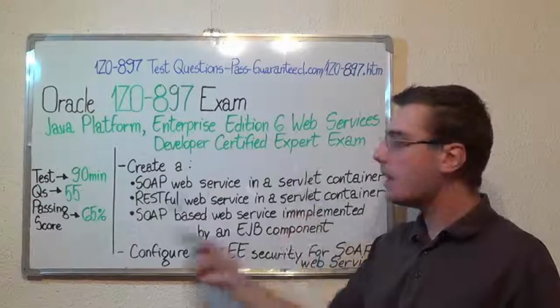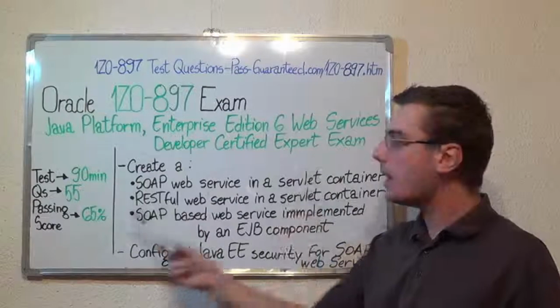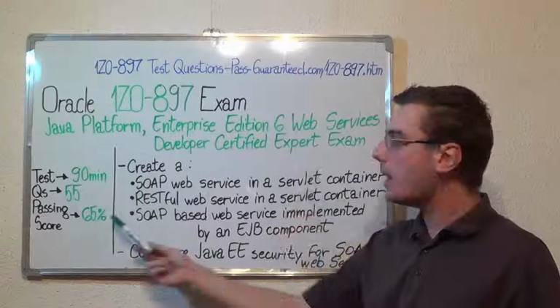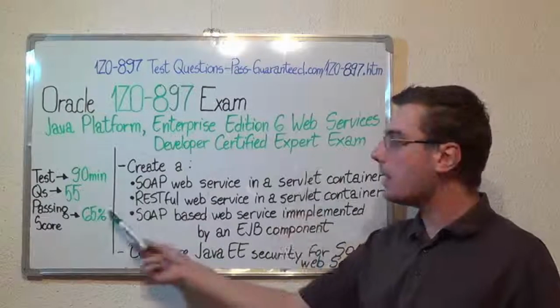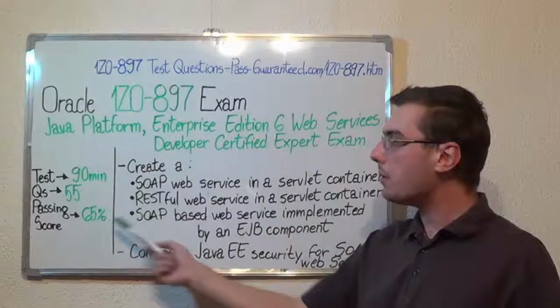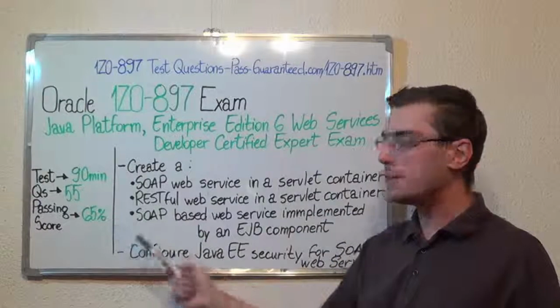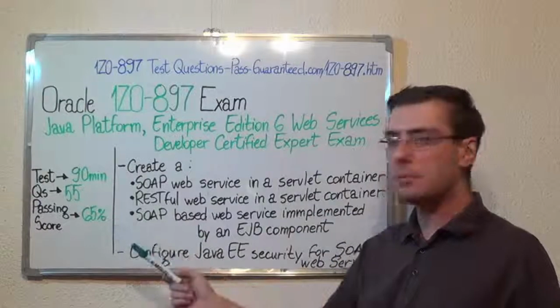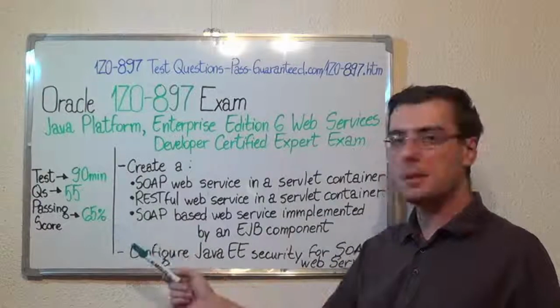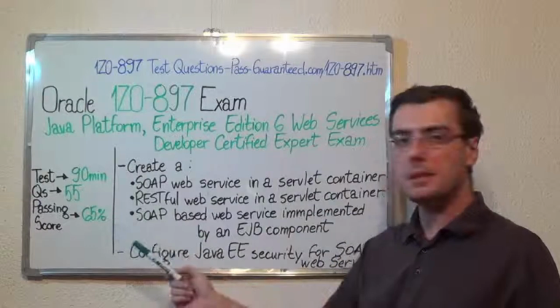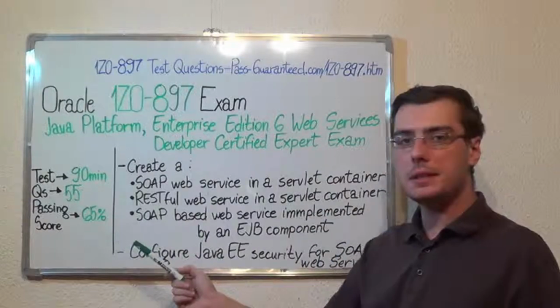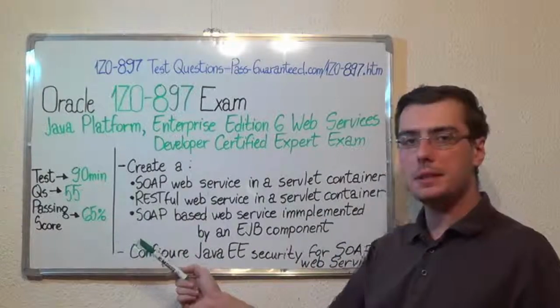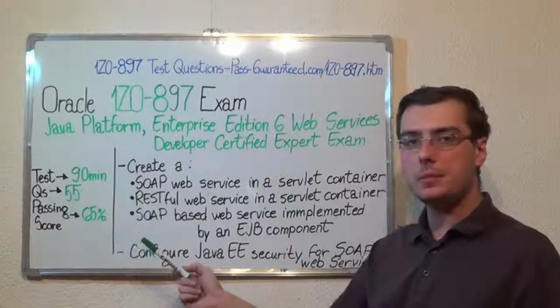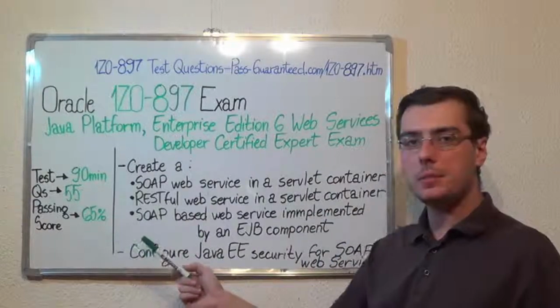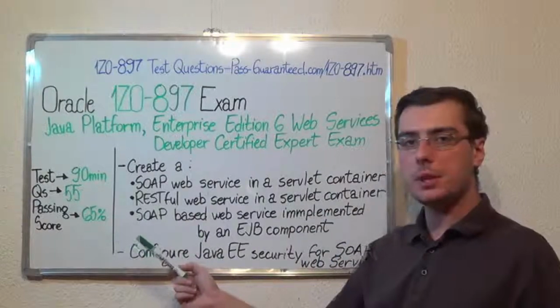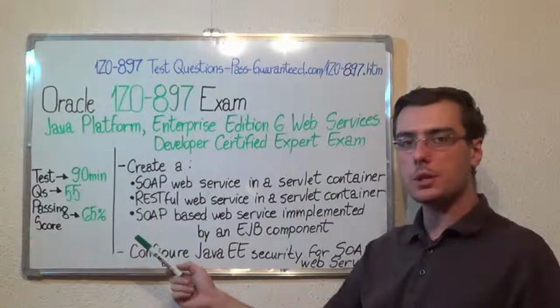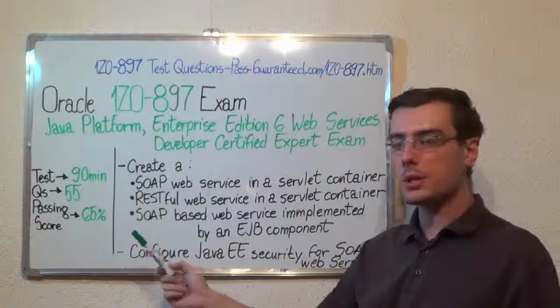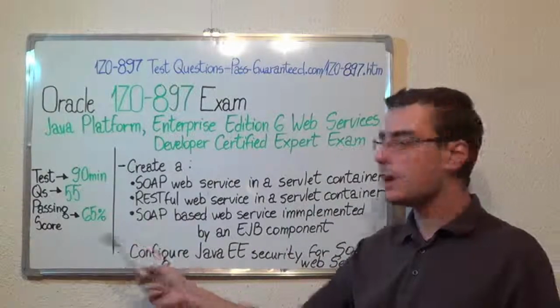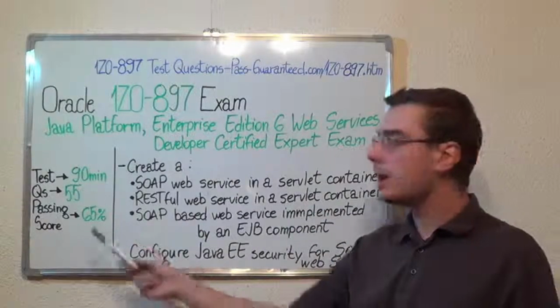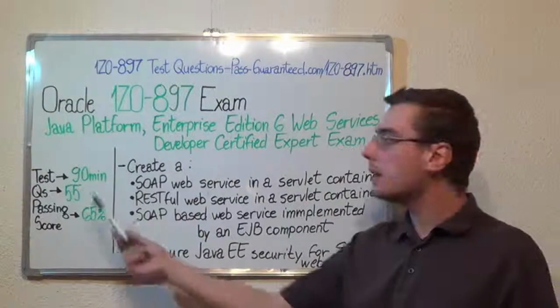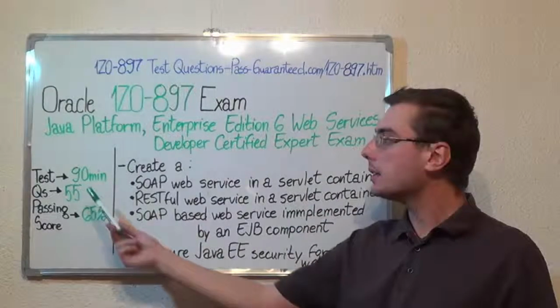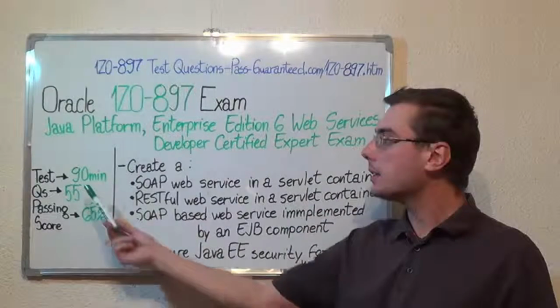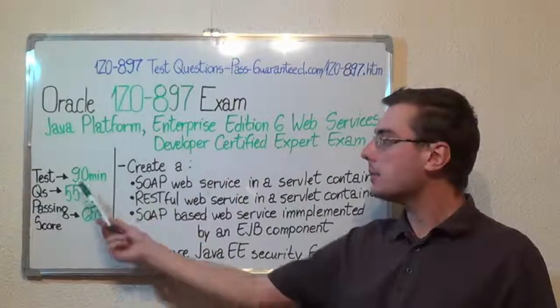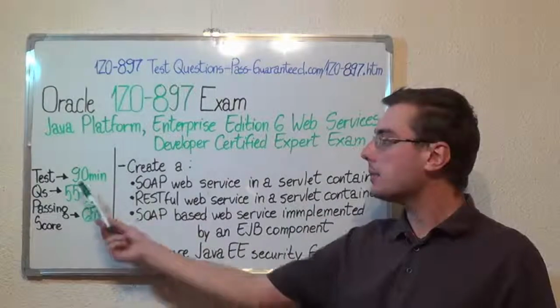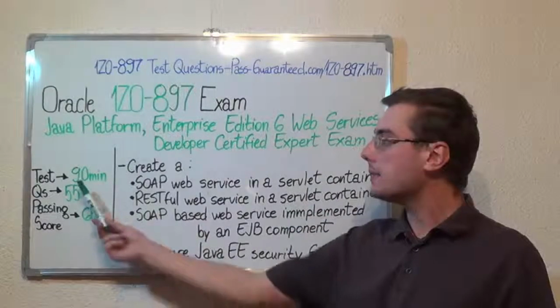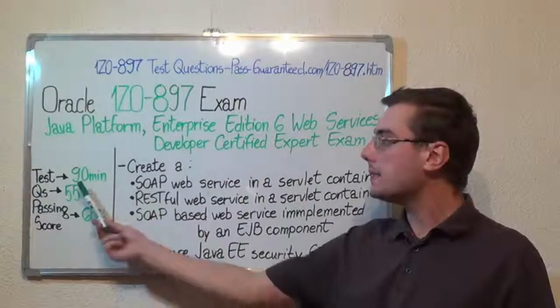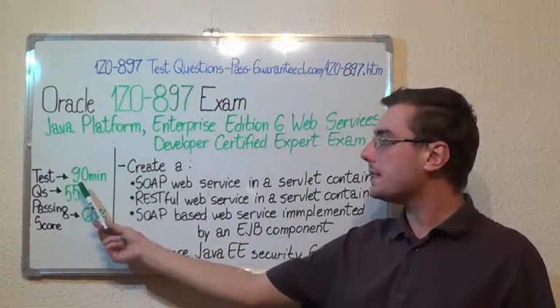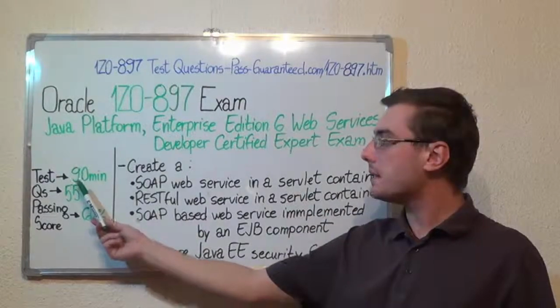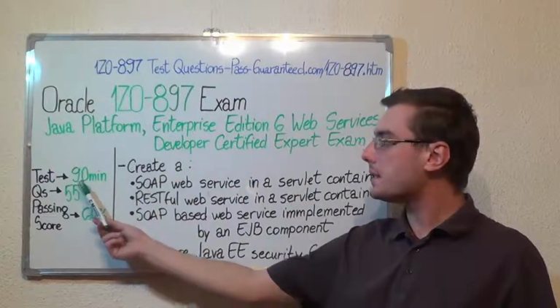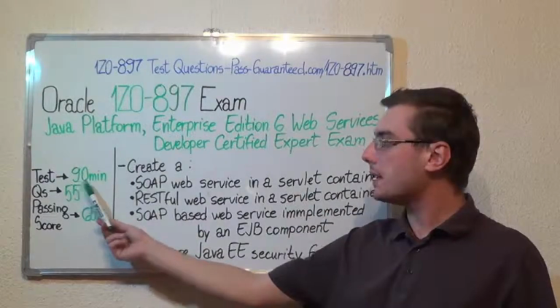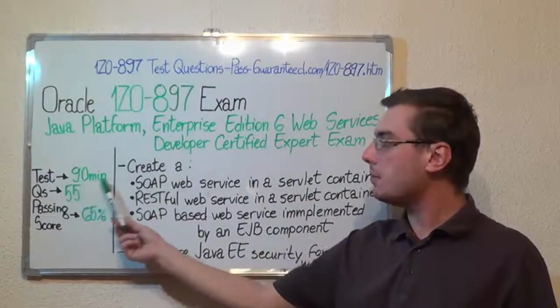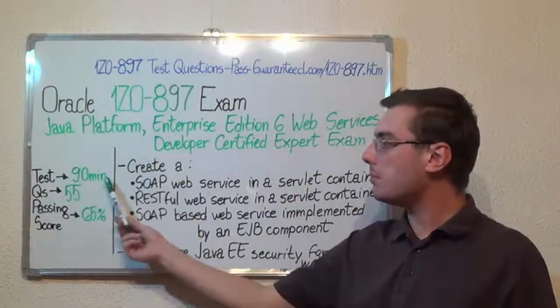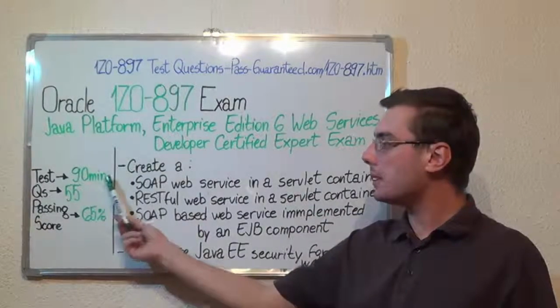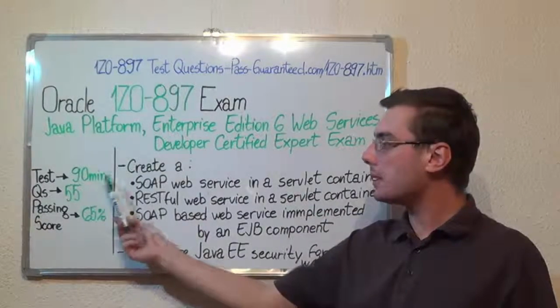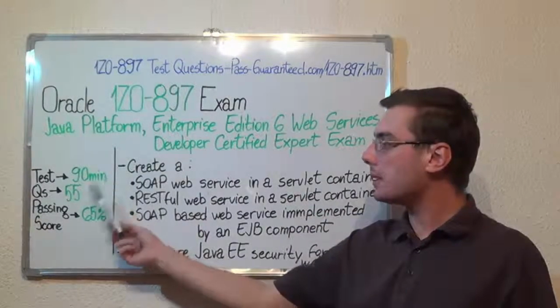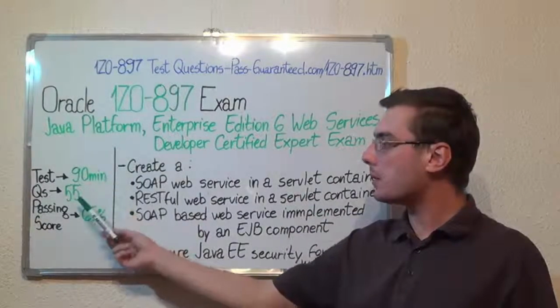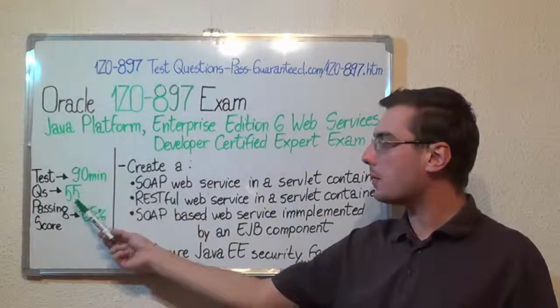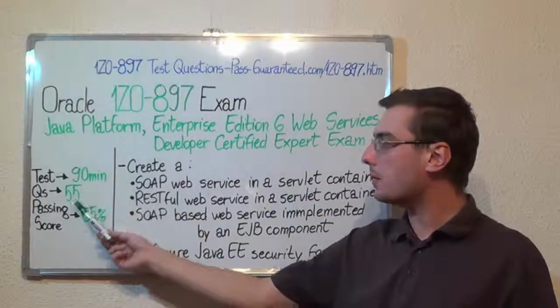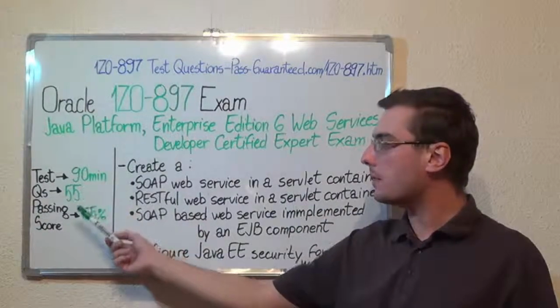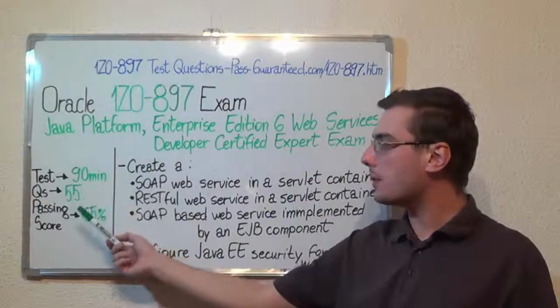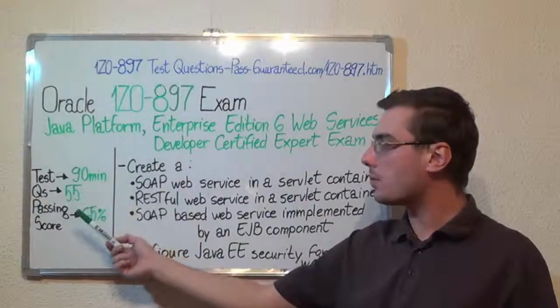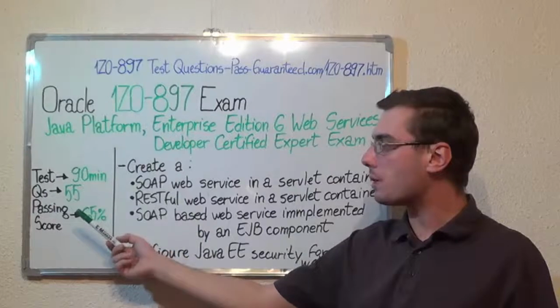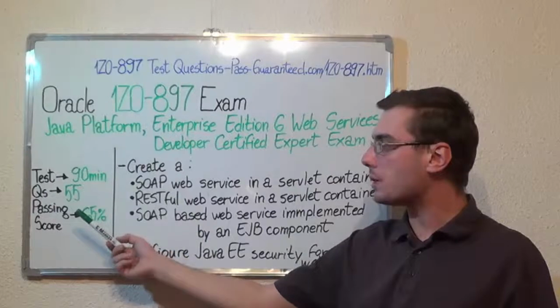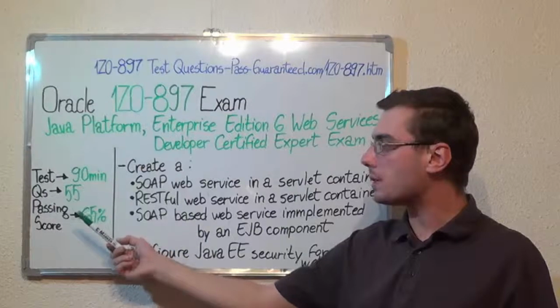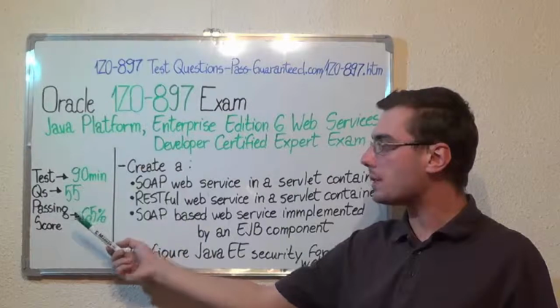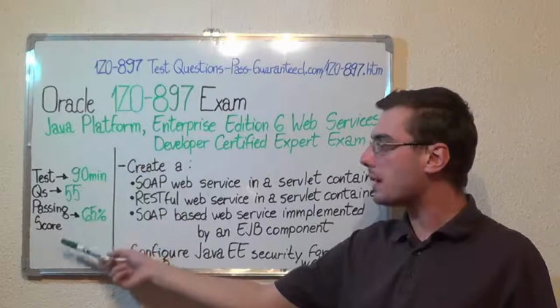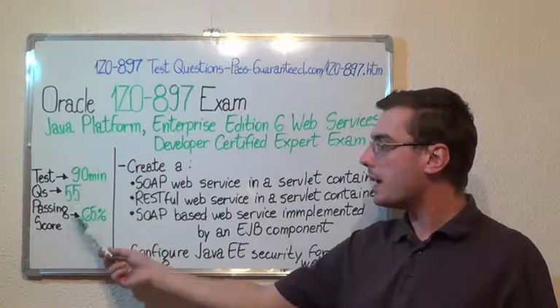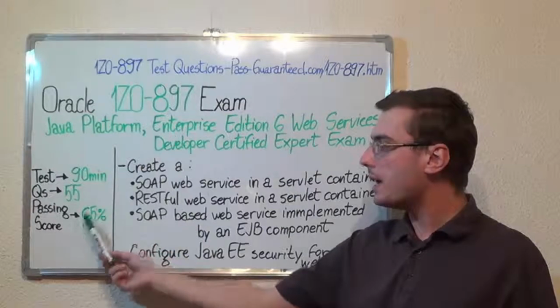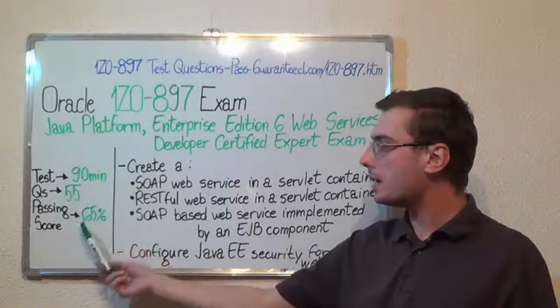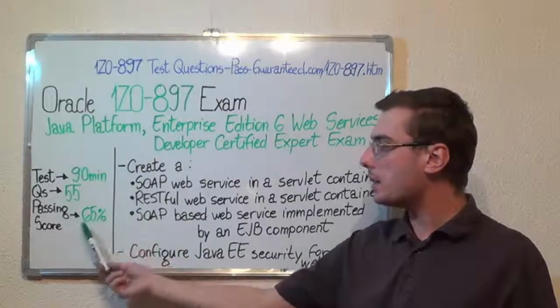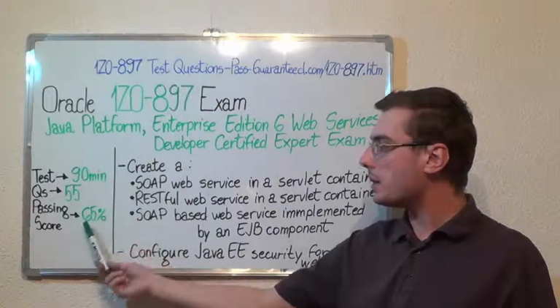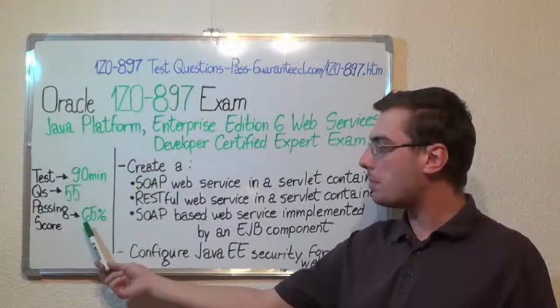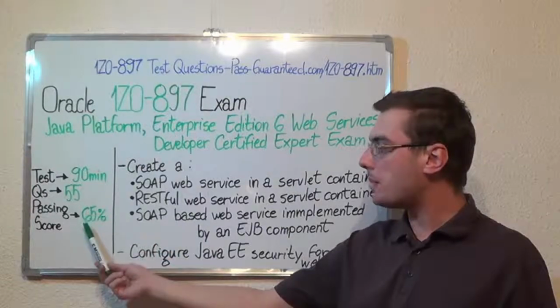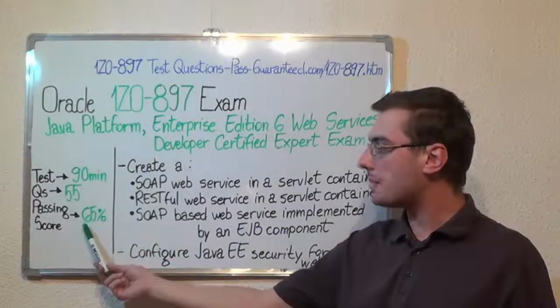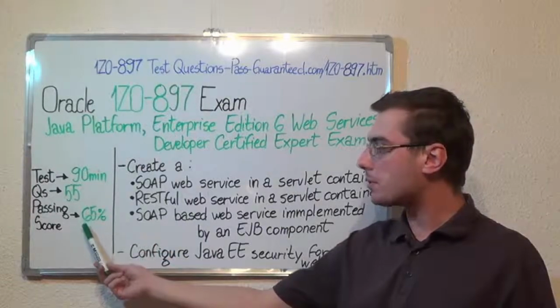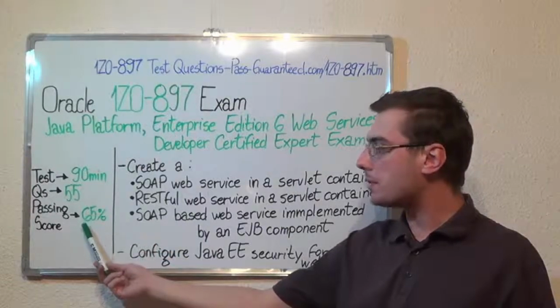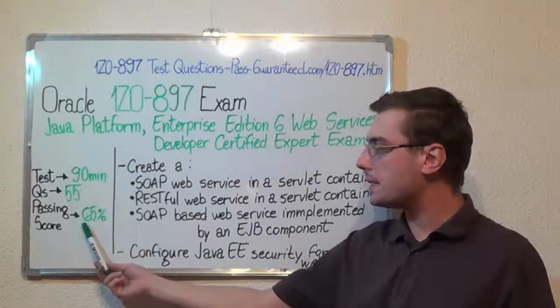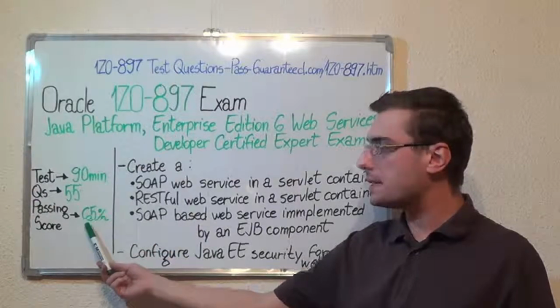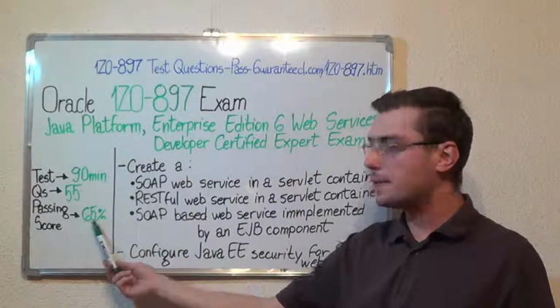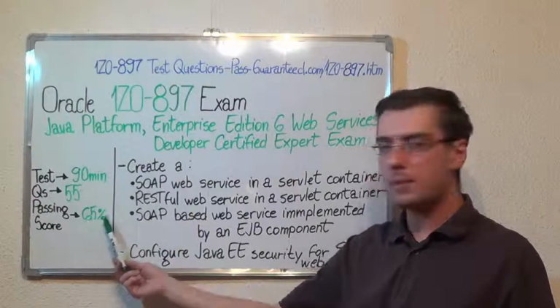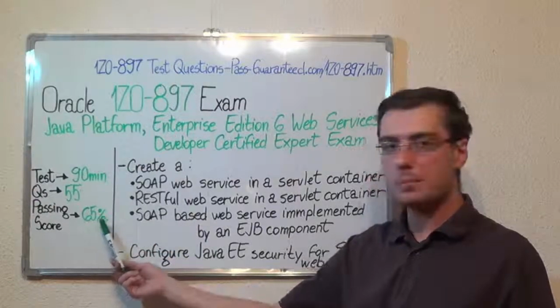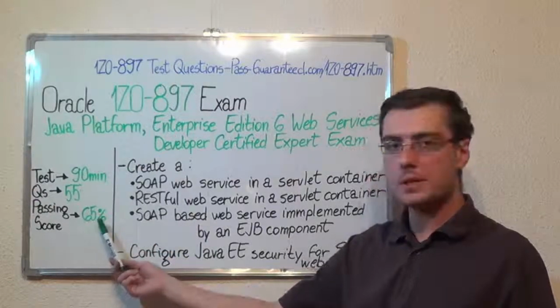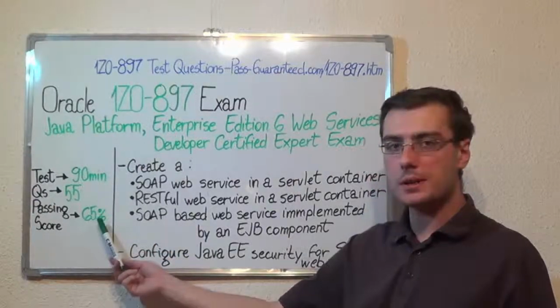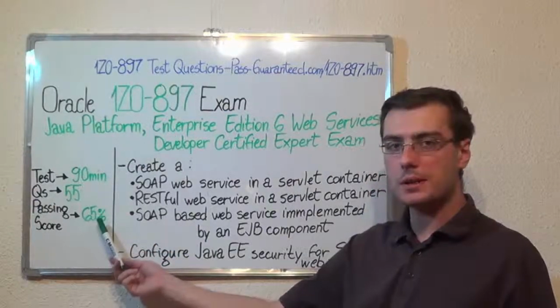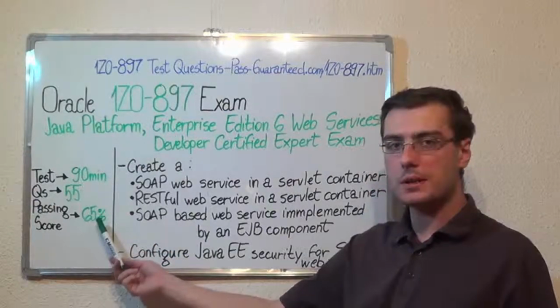Here we have some basic test information. The duration of this exam is 90 minutes, there are 55 questions, and the minimum passing score is 65%.